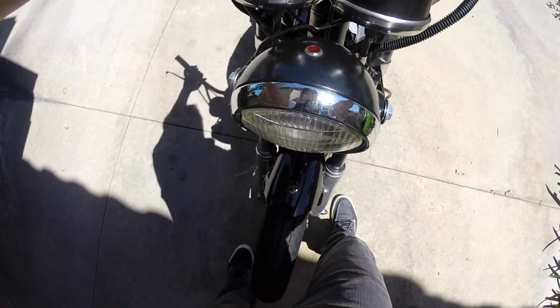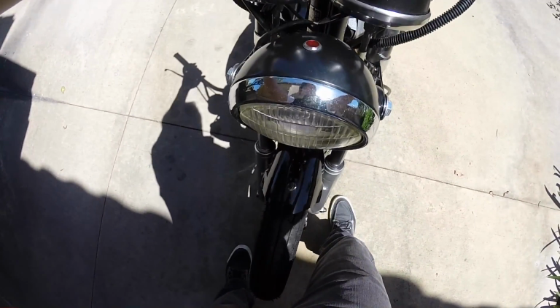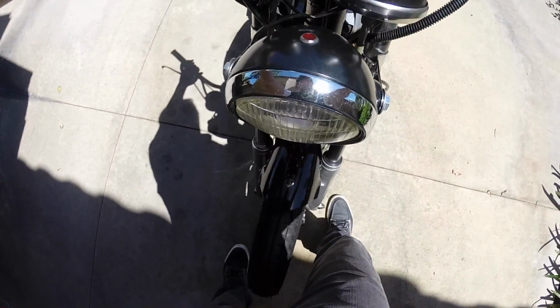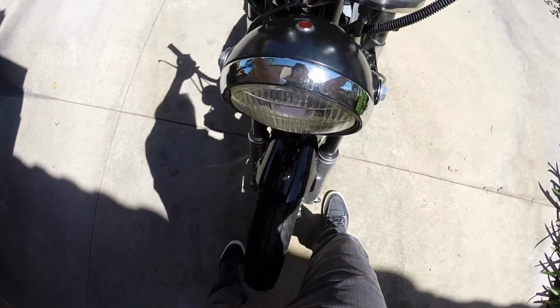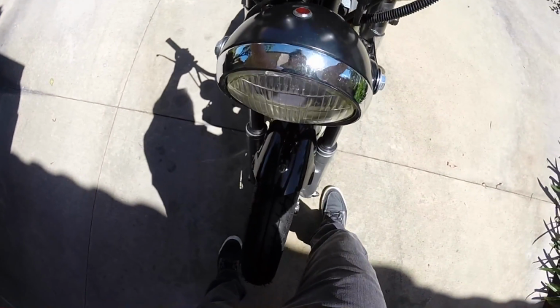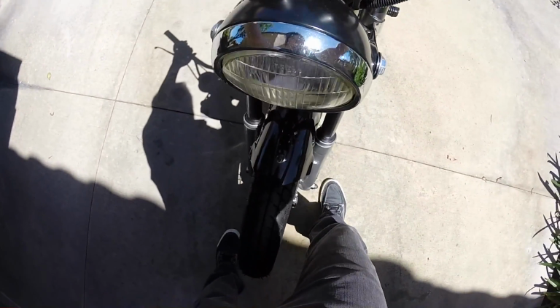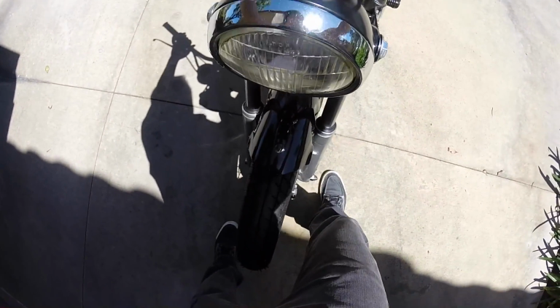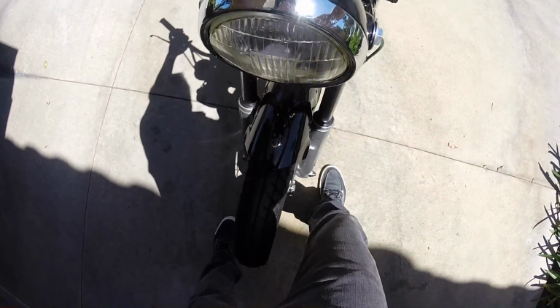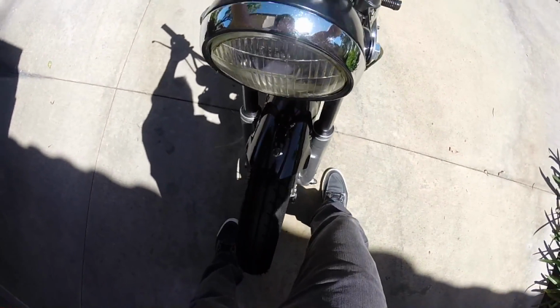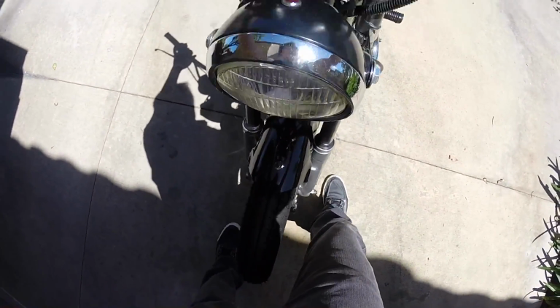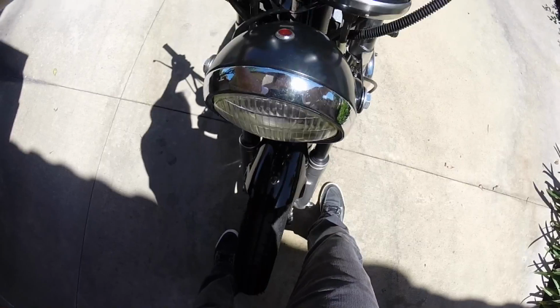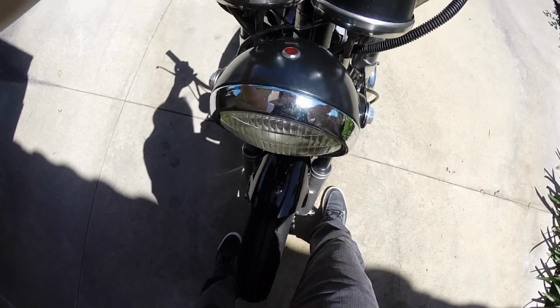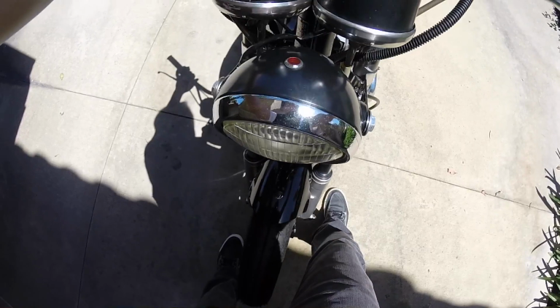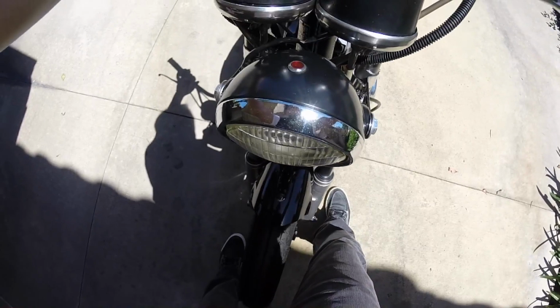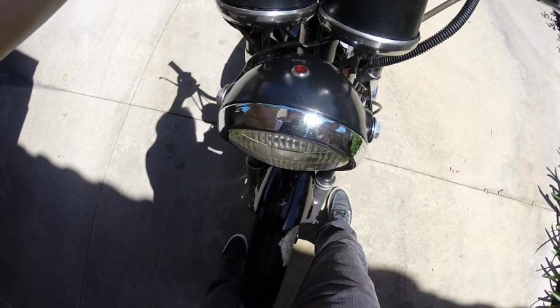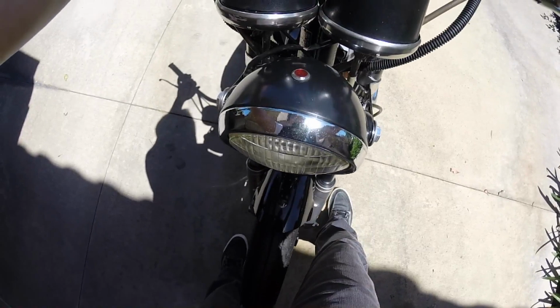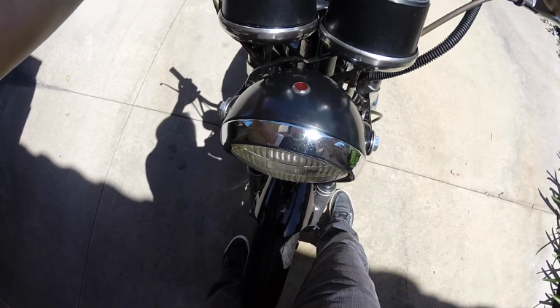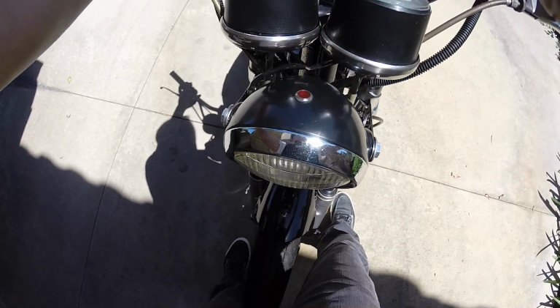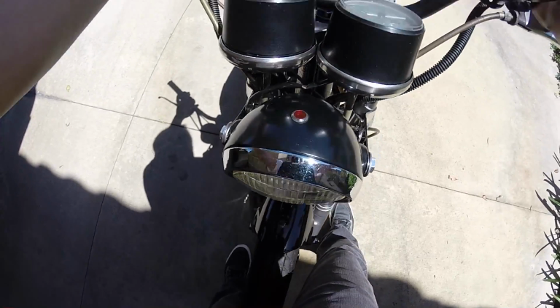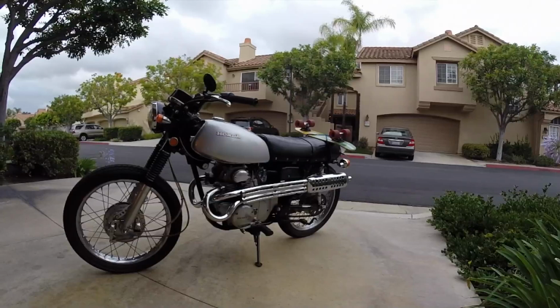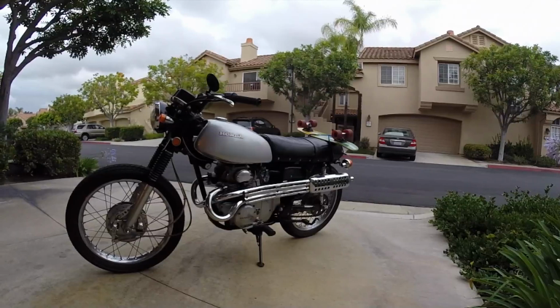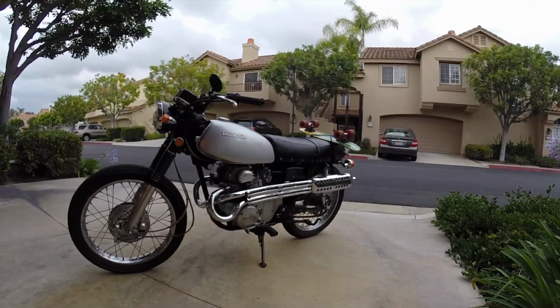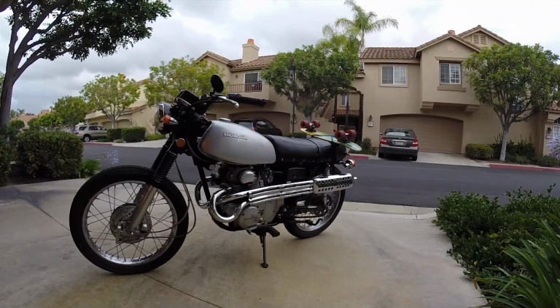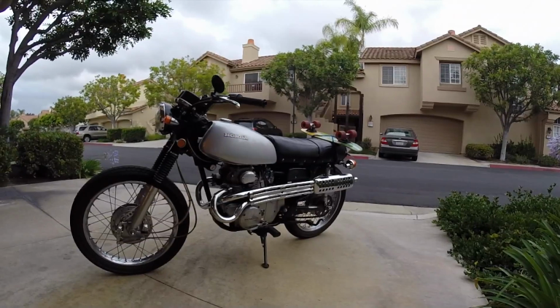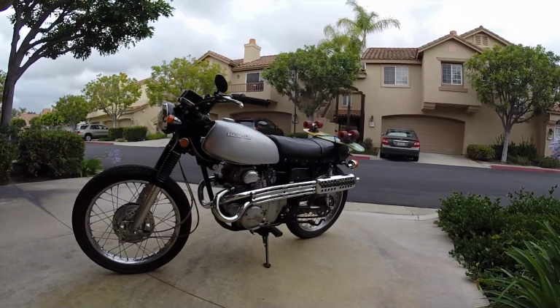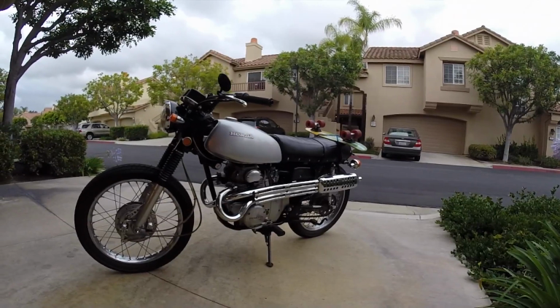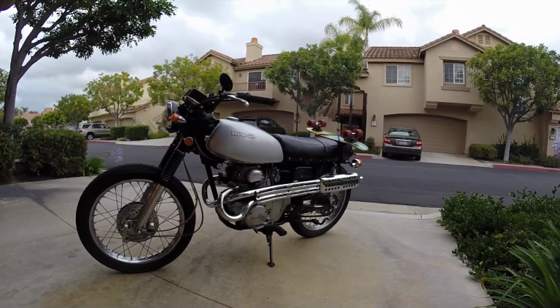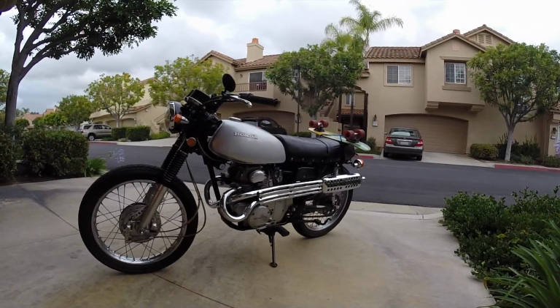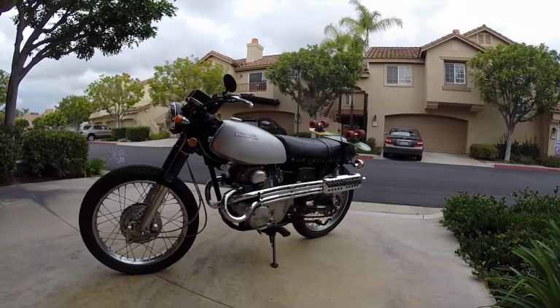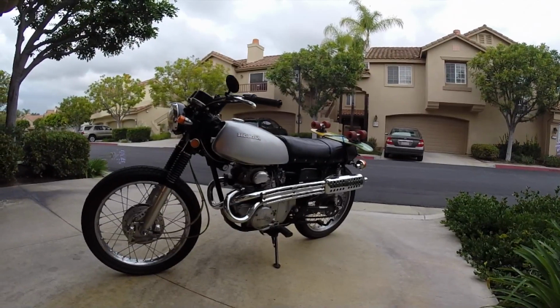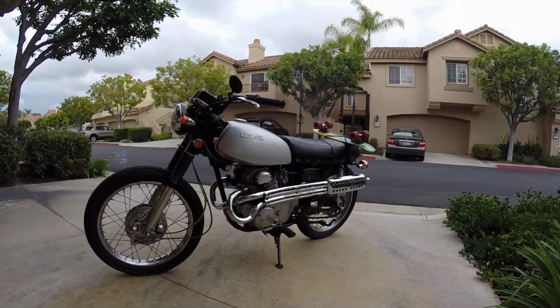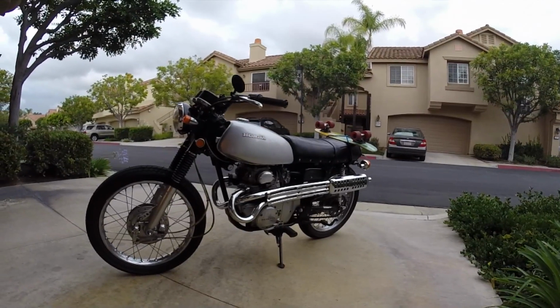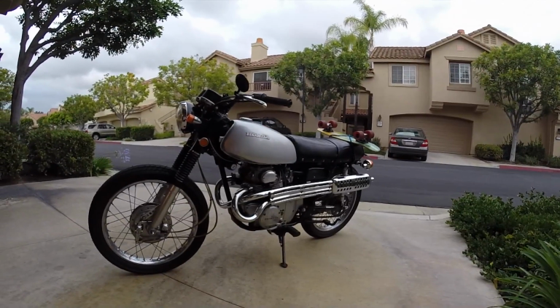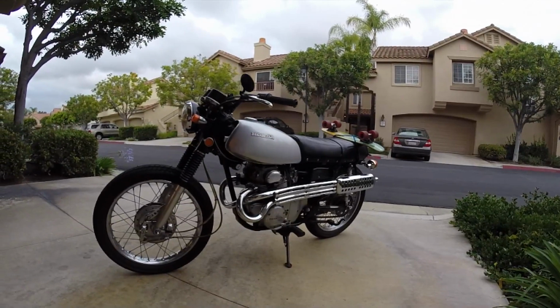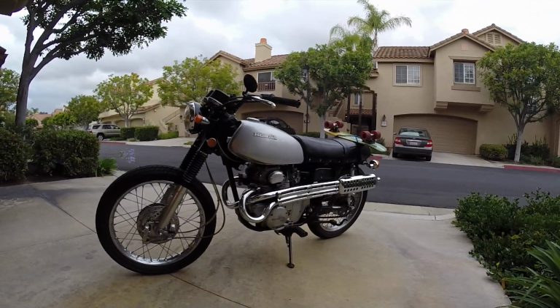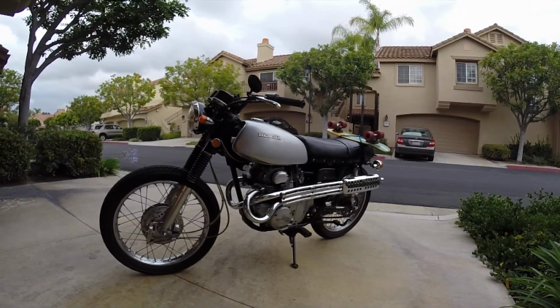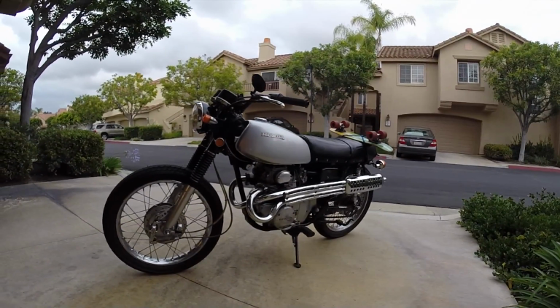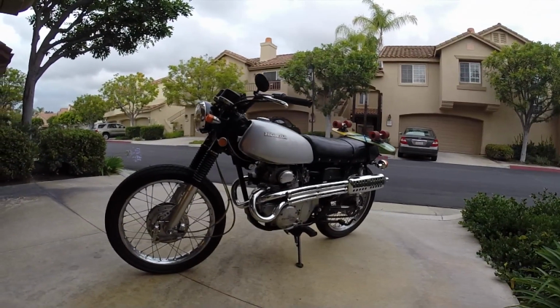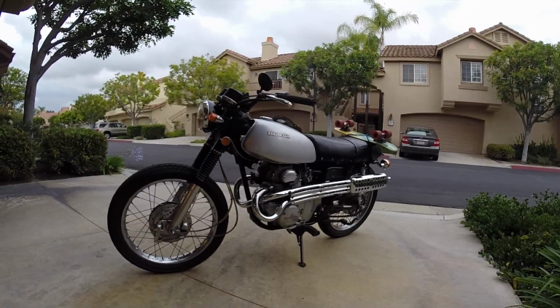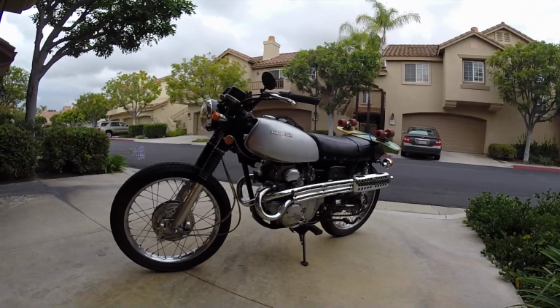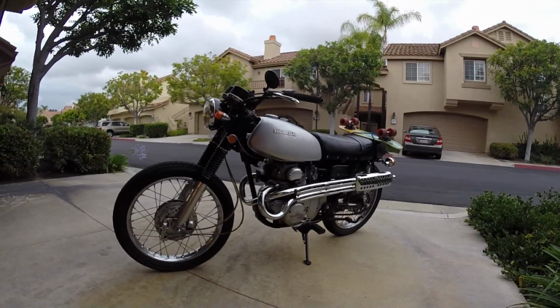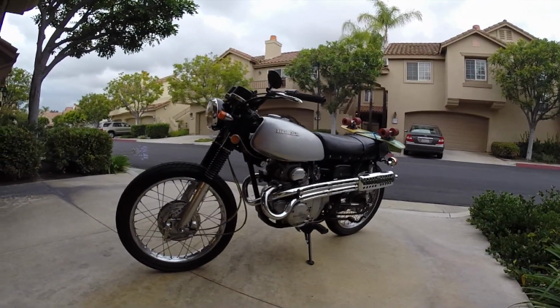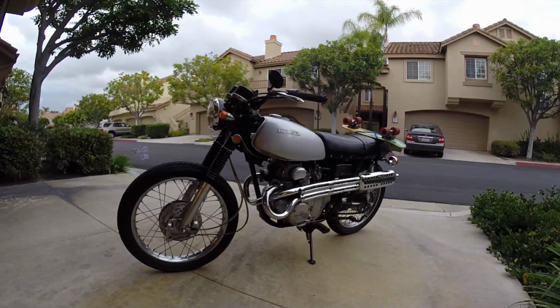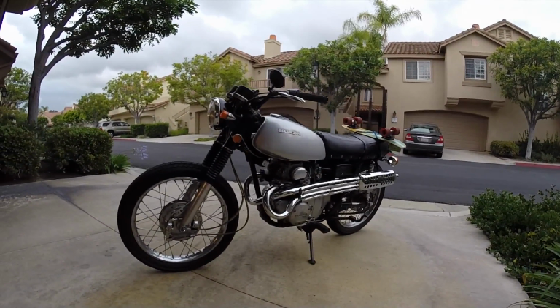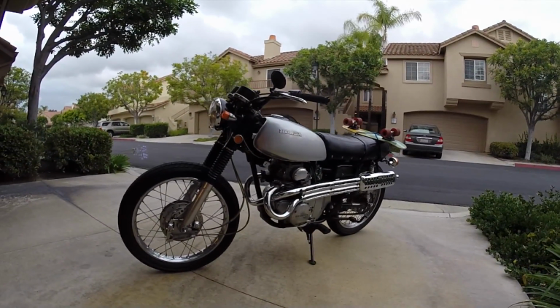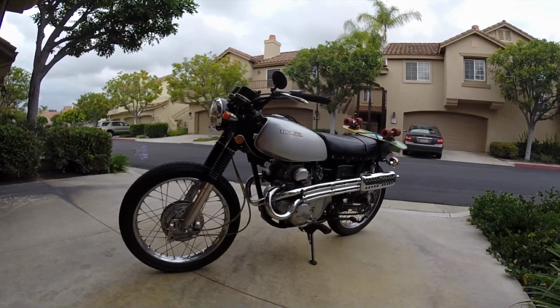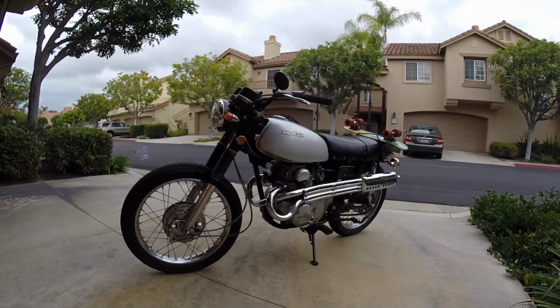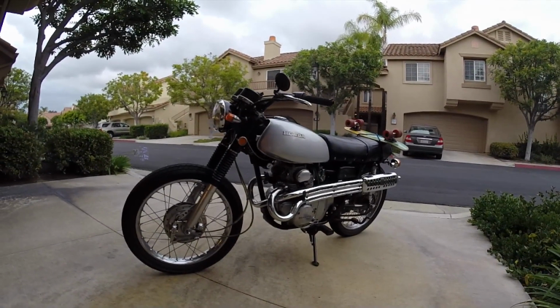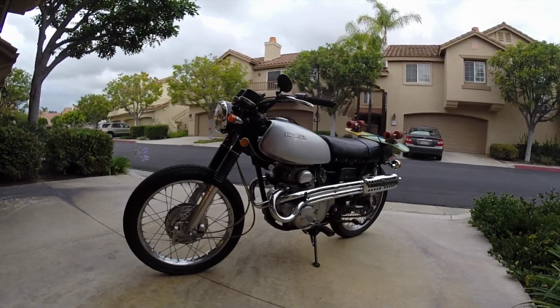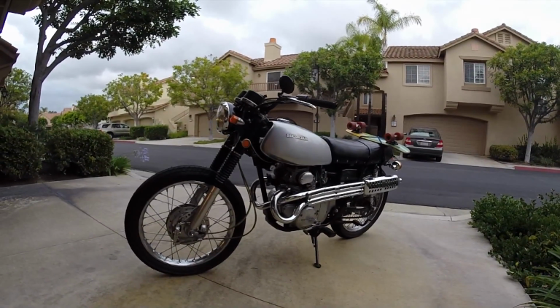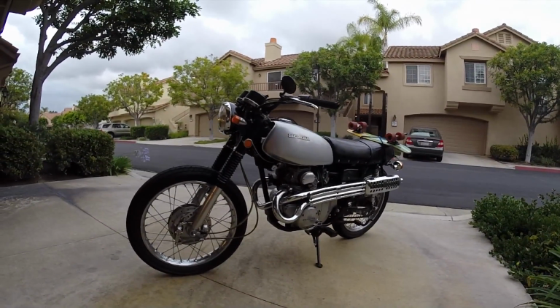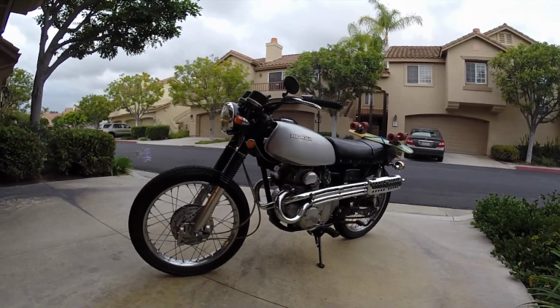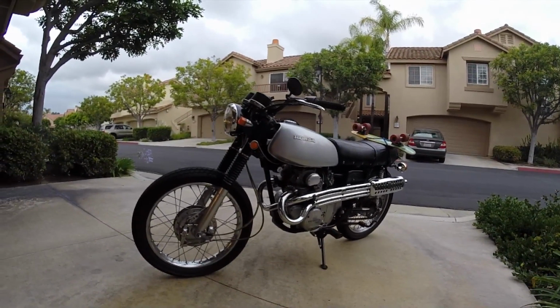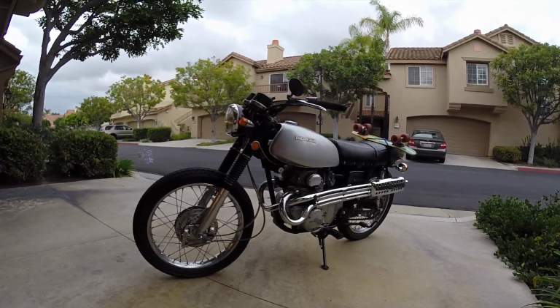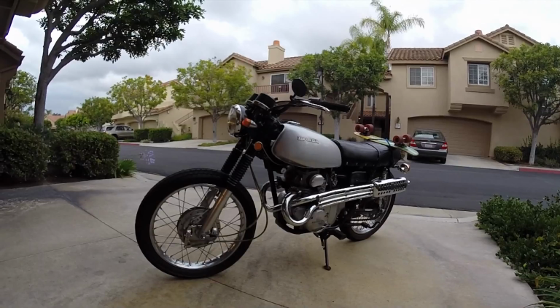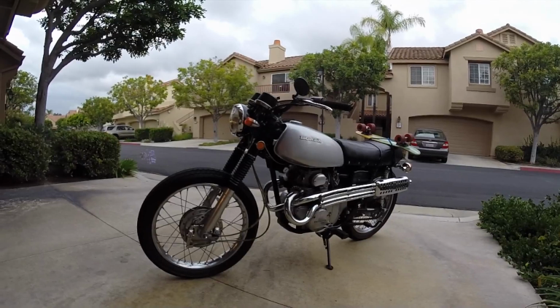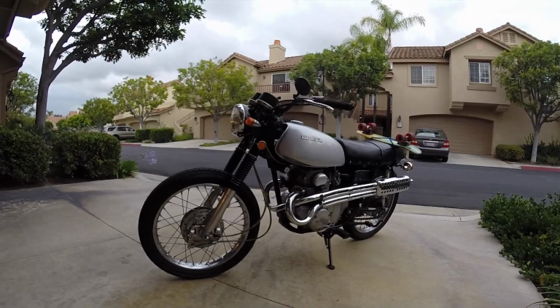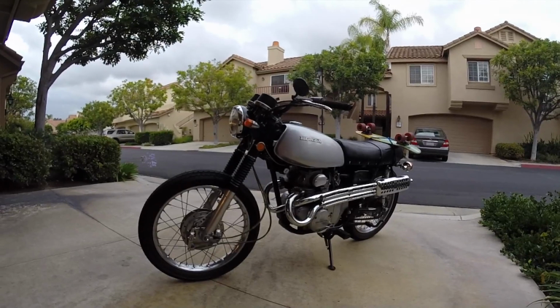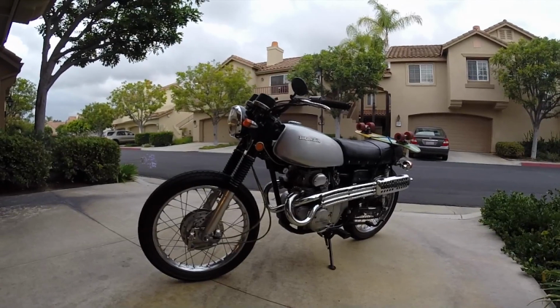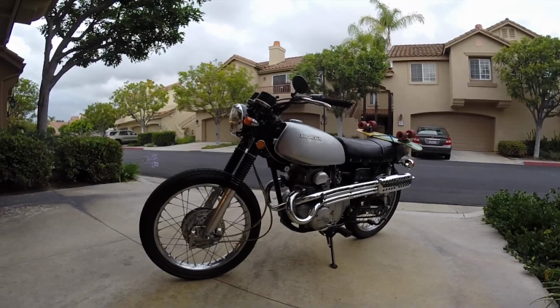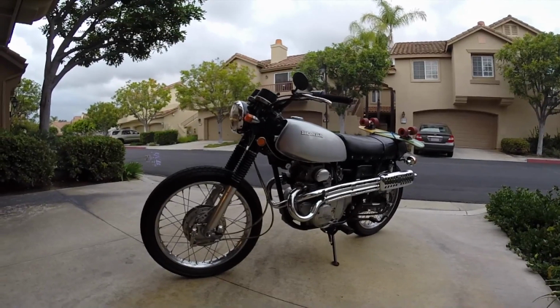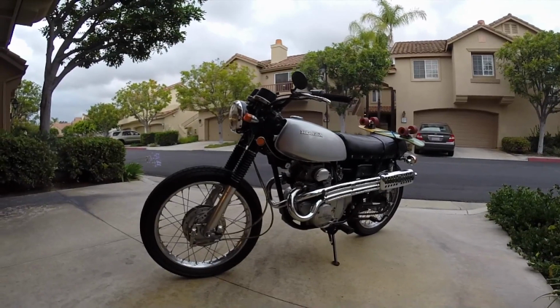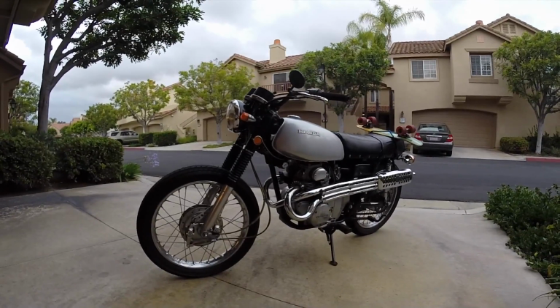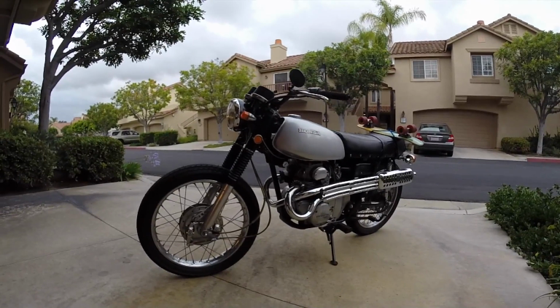Coming up I'll be changing out the bike chain, the clutch, and the side gasket because a little bit of oil is starting to leak. So stay tuned.